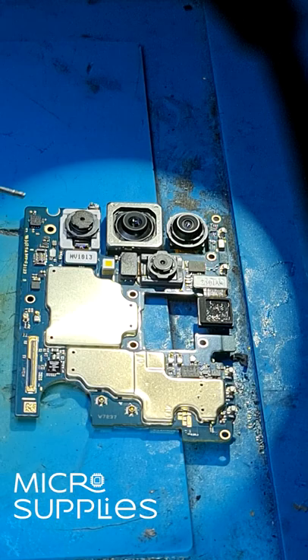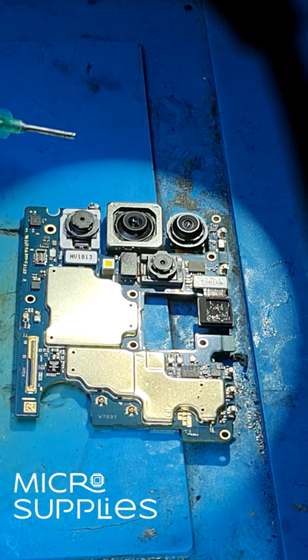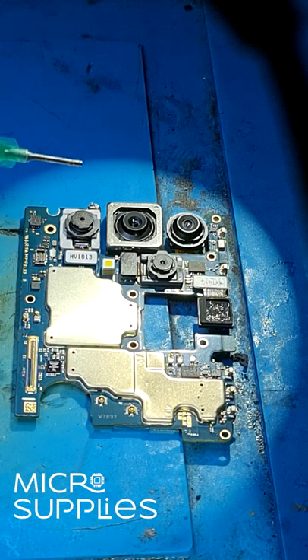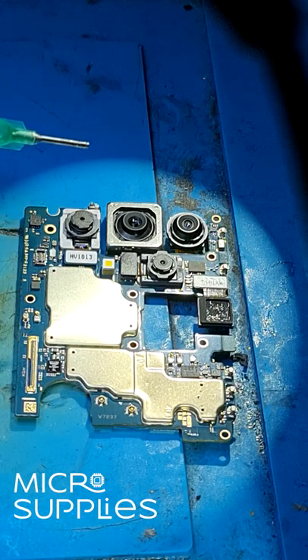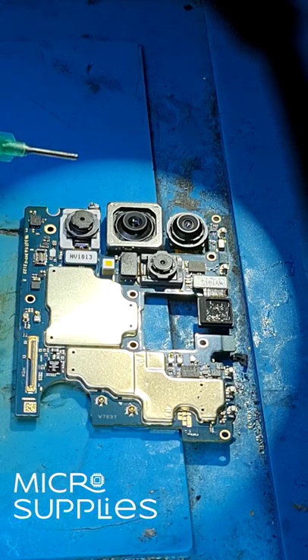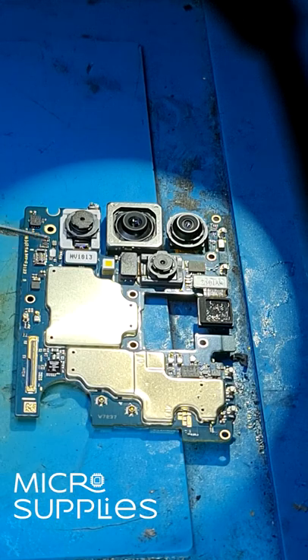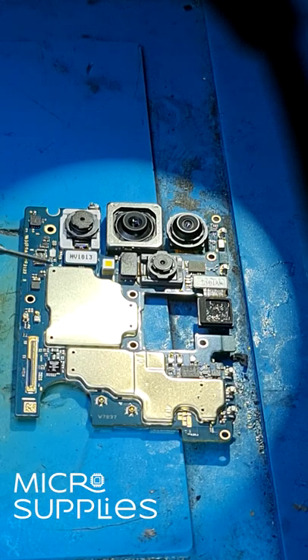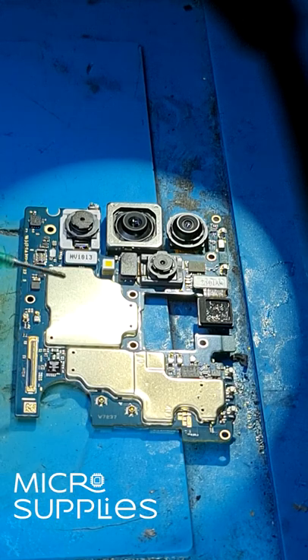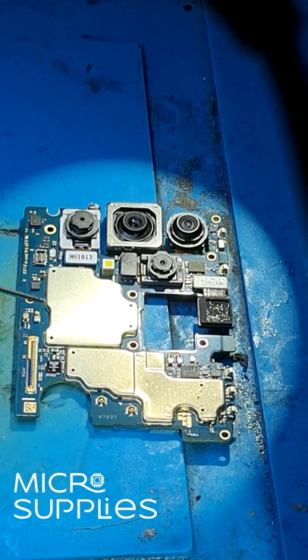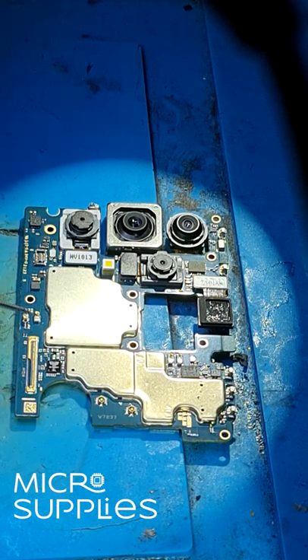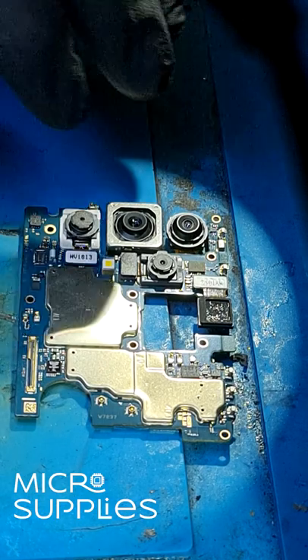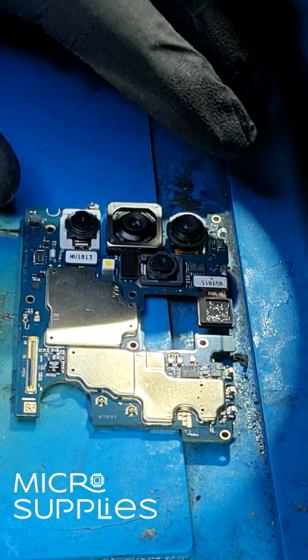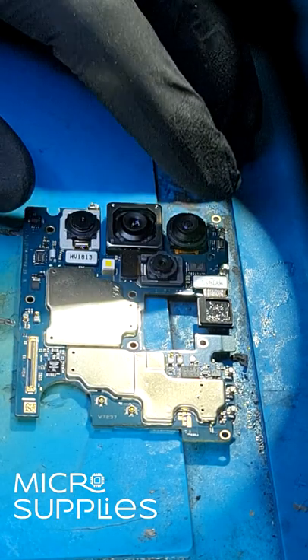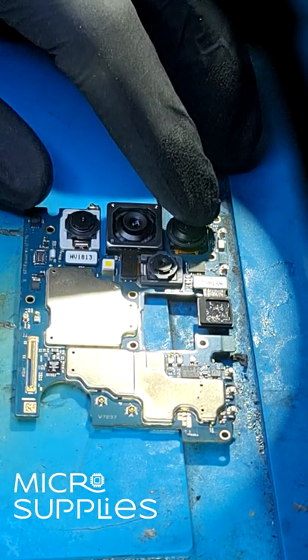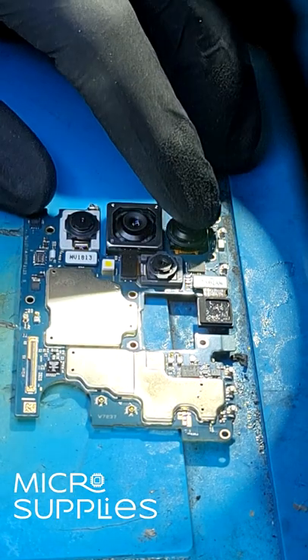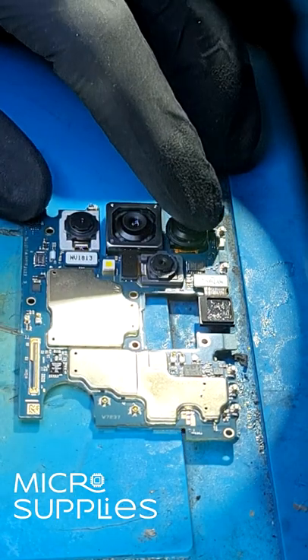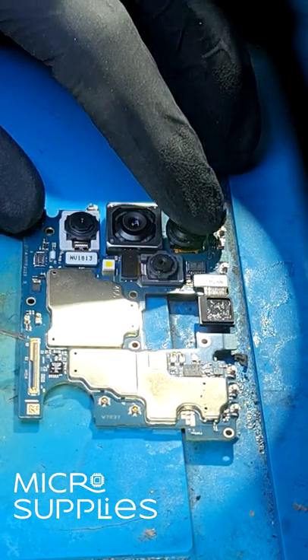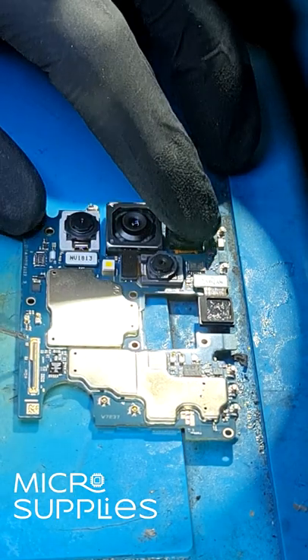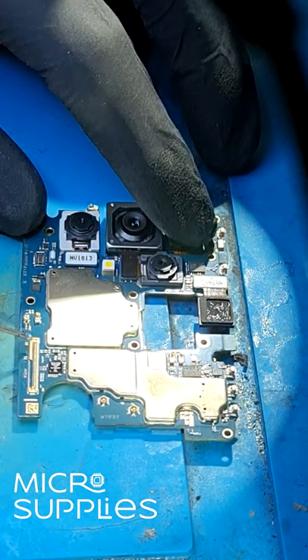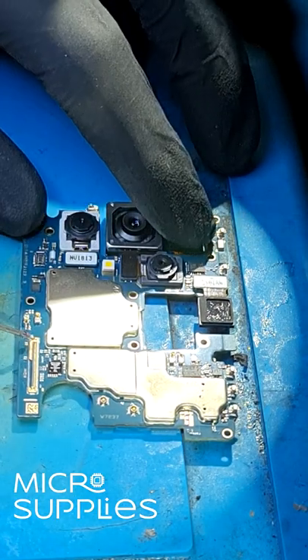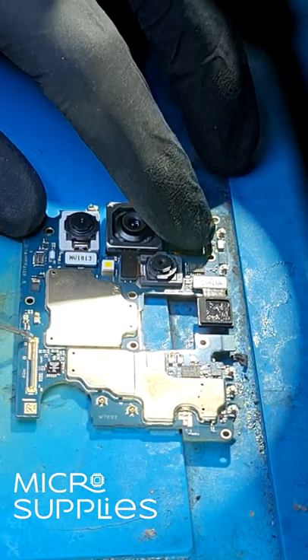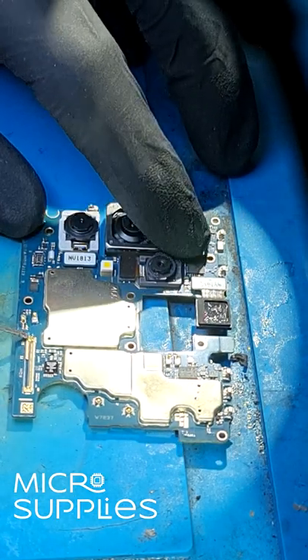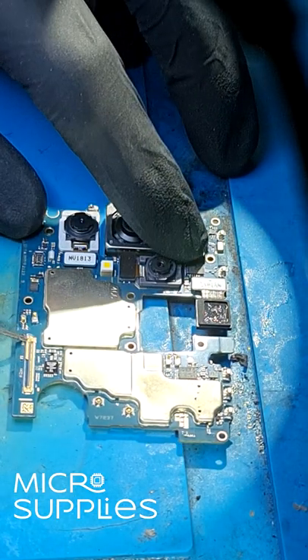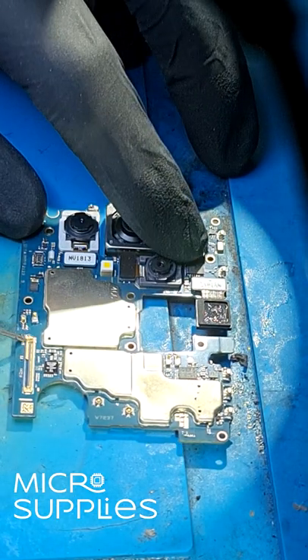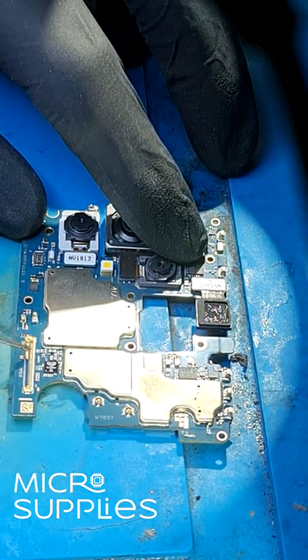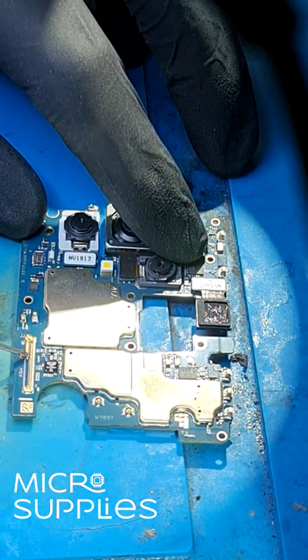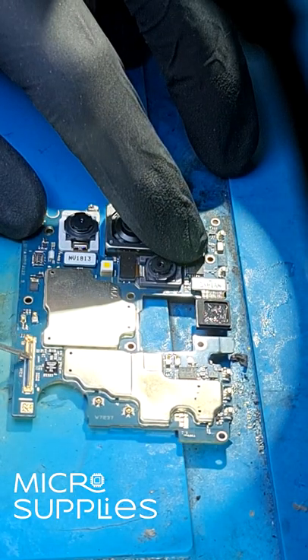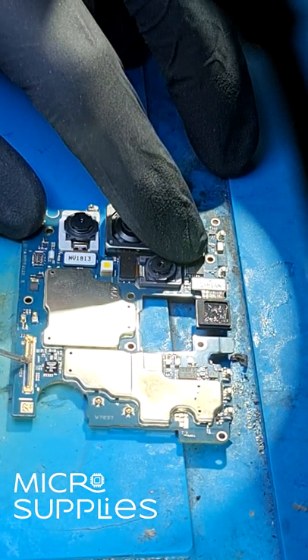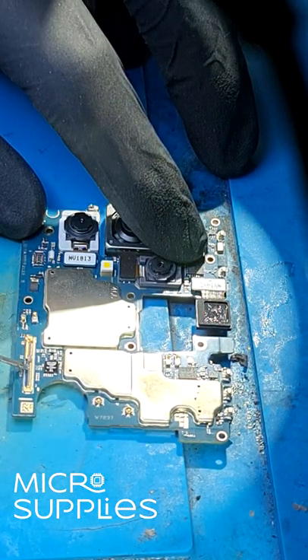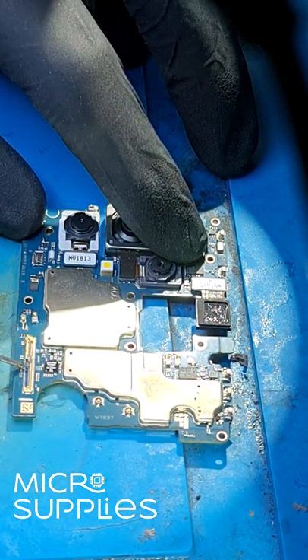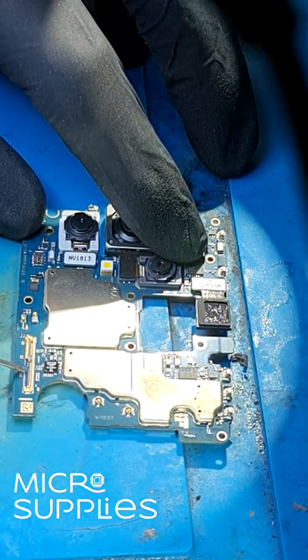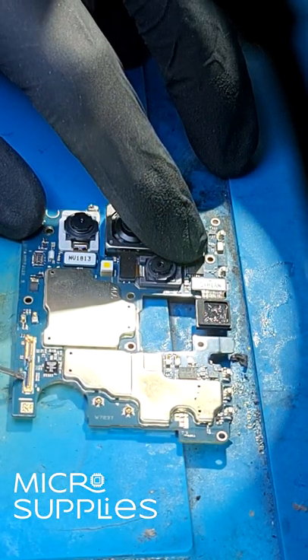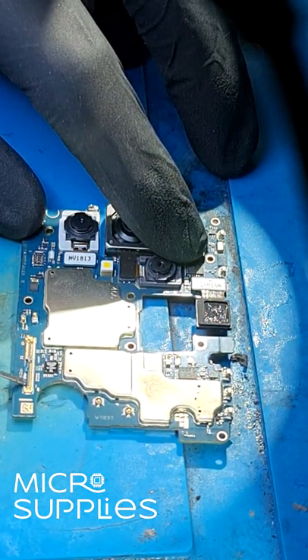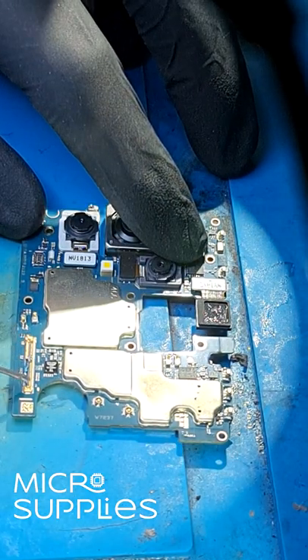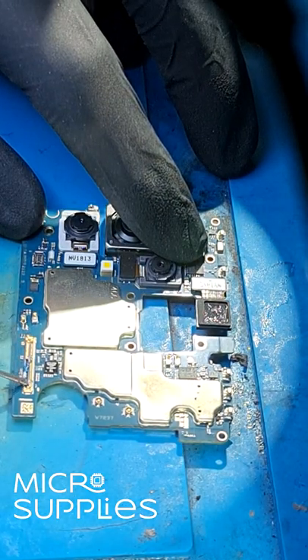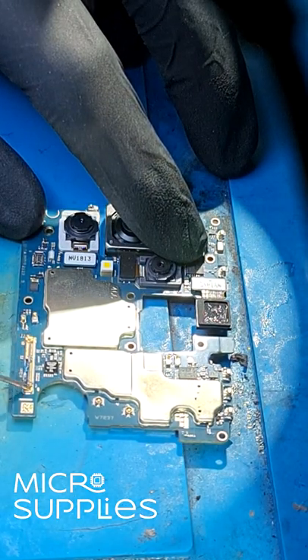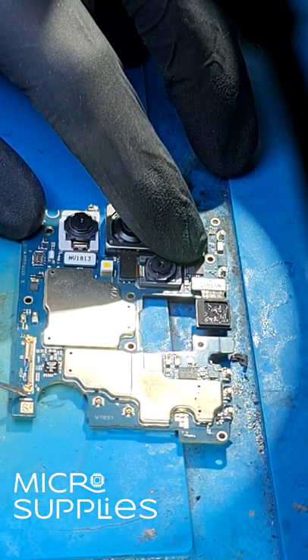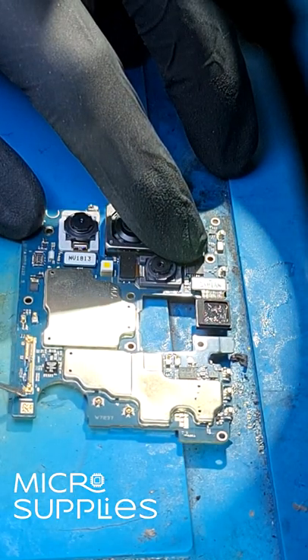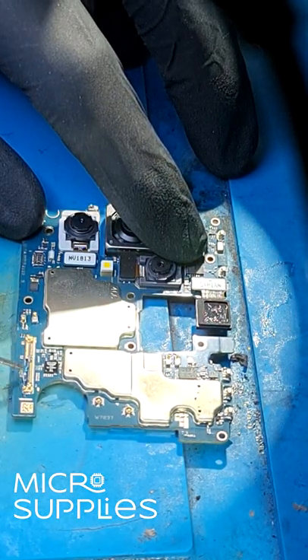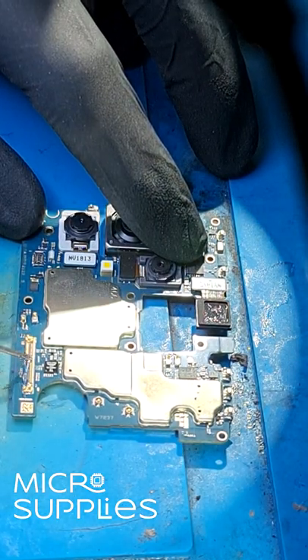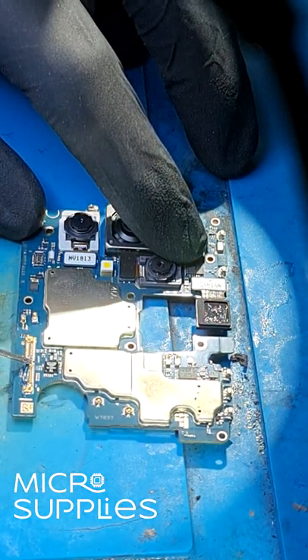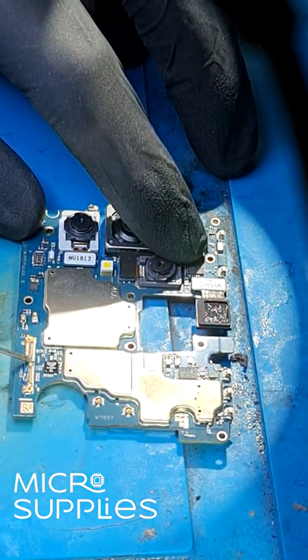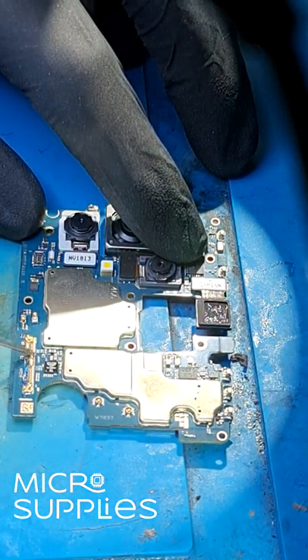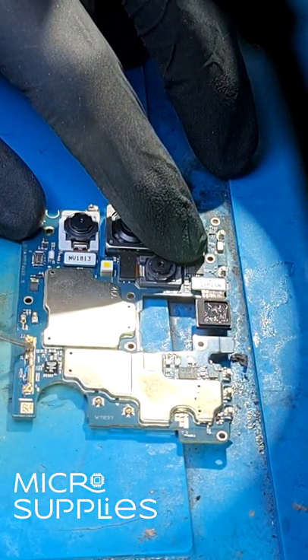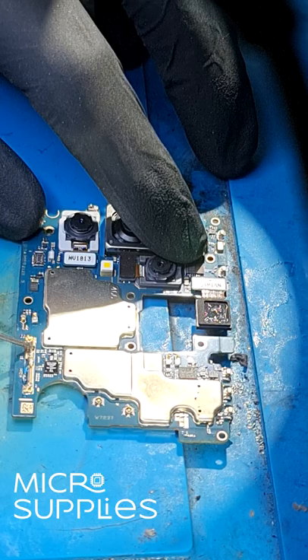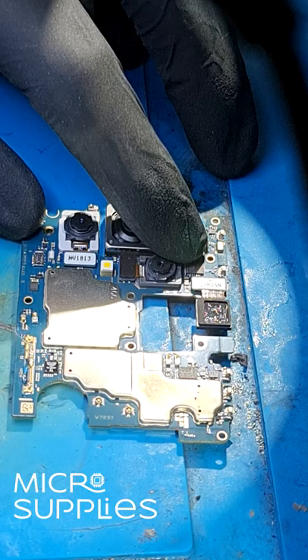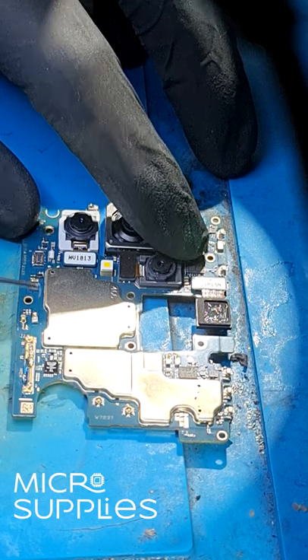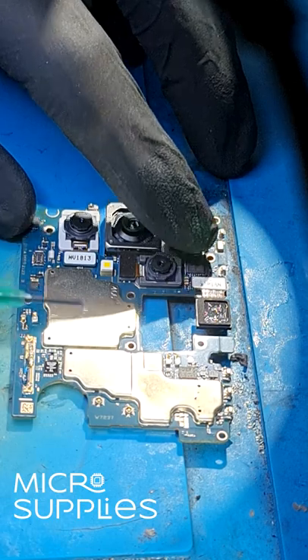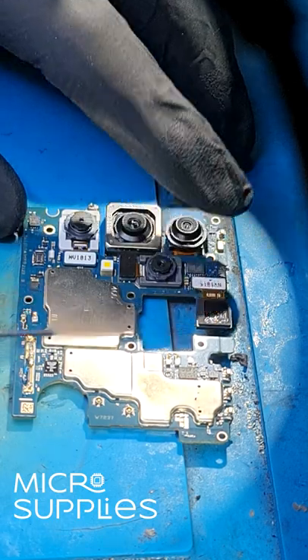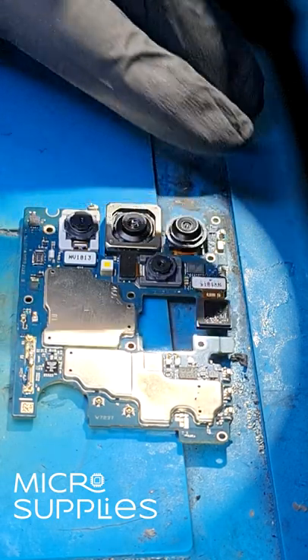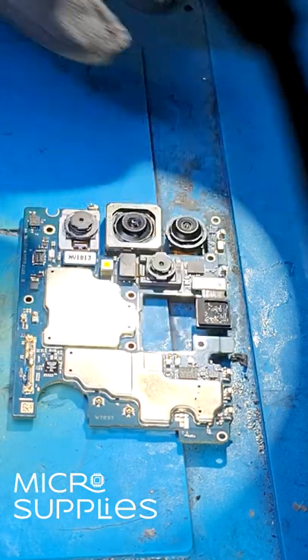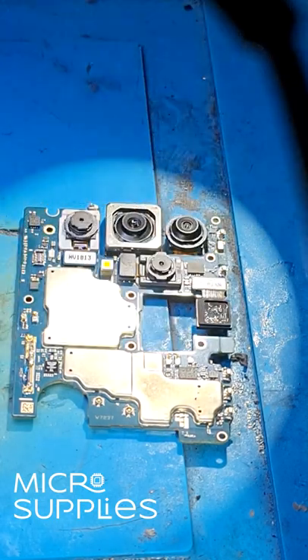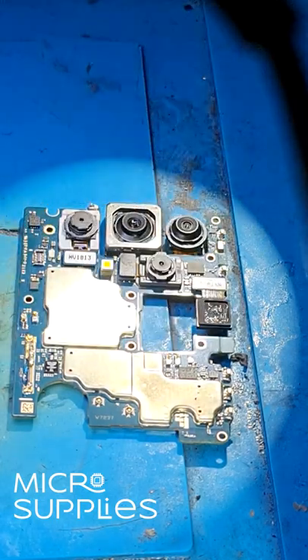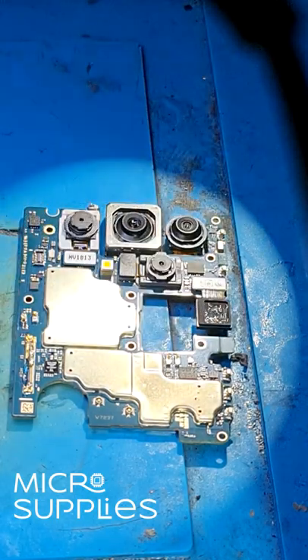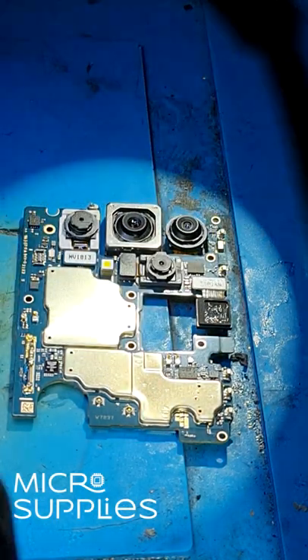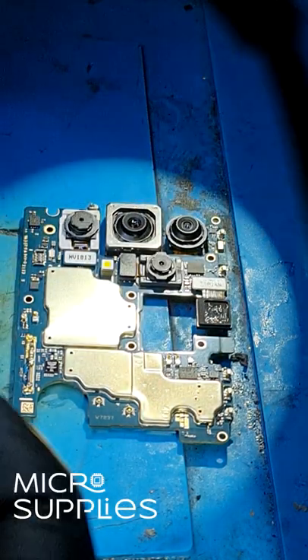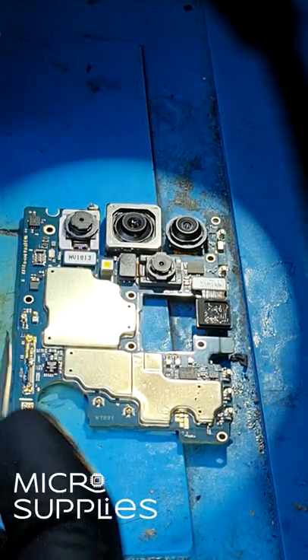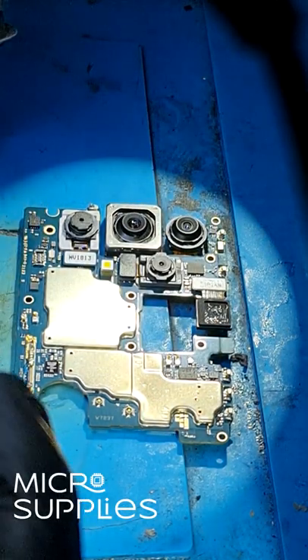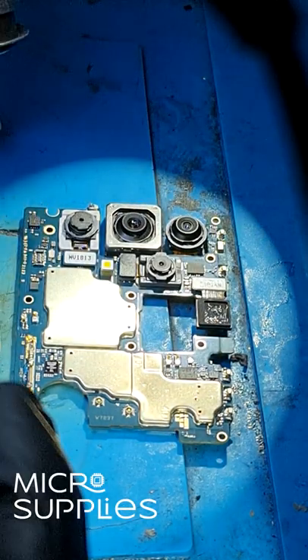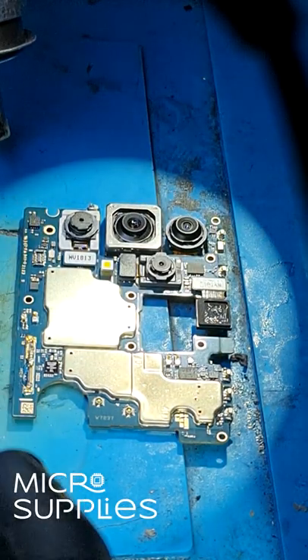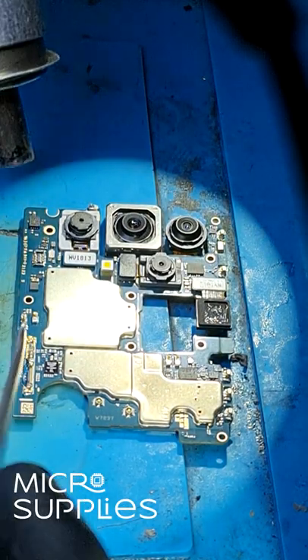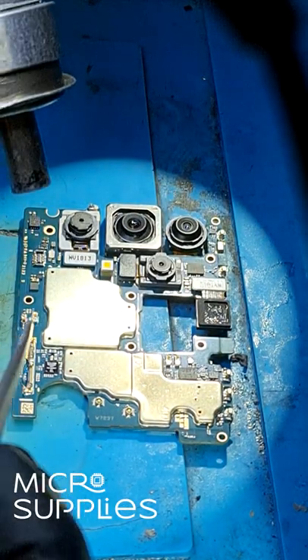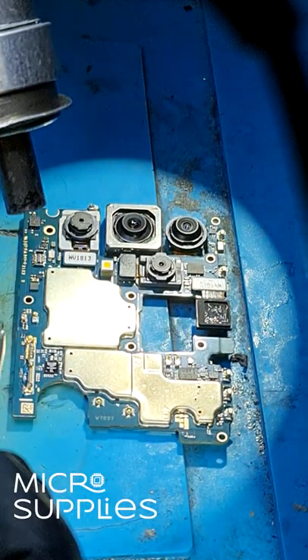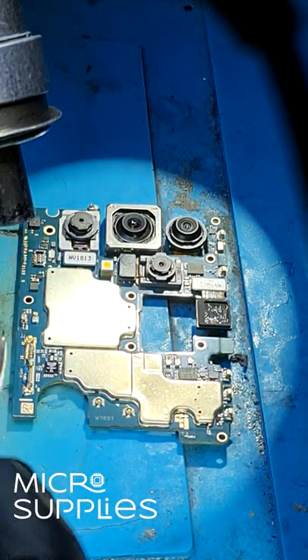Hi everyone. Today we got sent a repair that has a broken display FPC connector. This is most likely caused by someone trying to repair the phone.